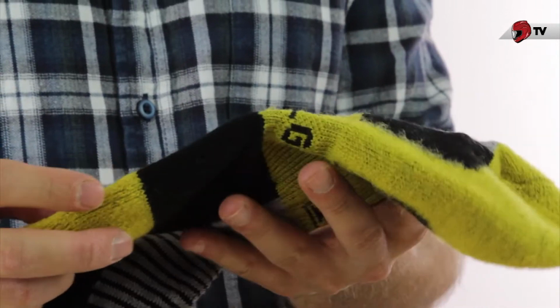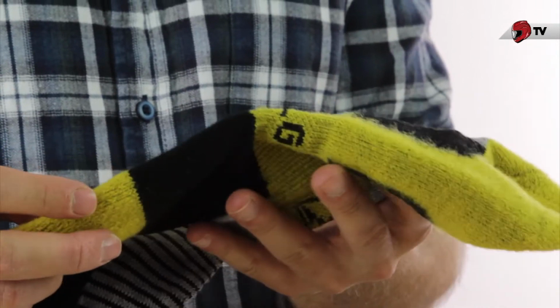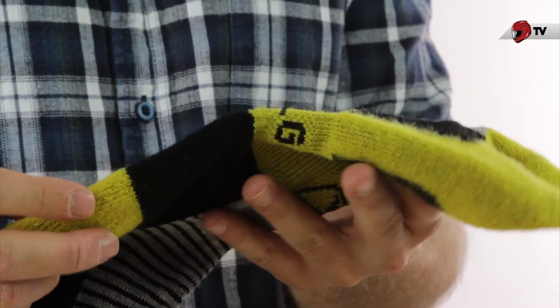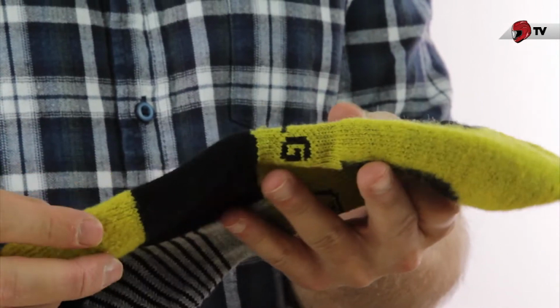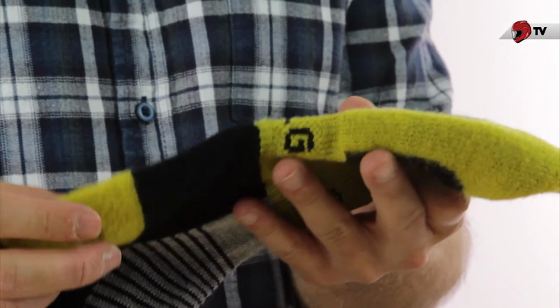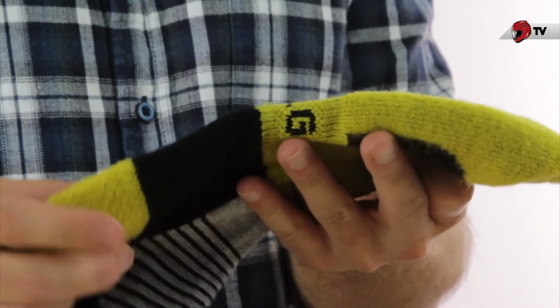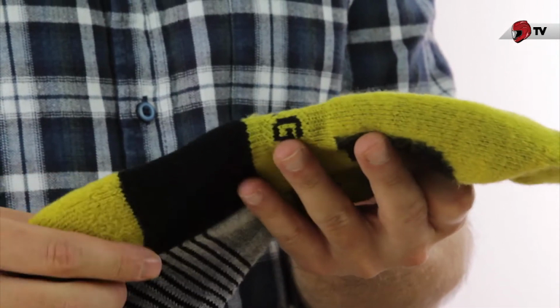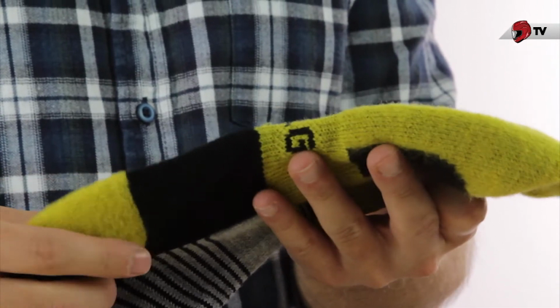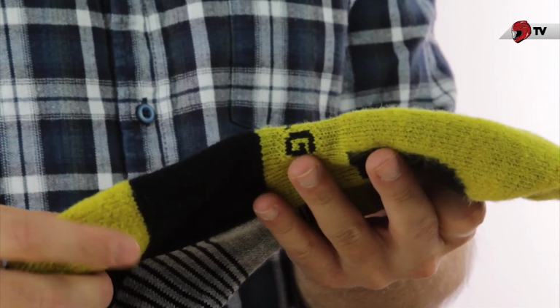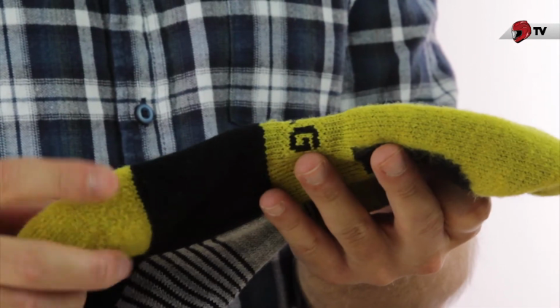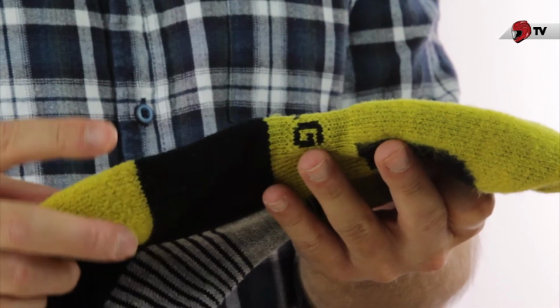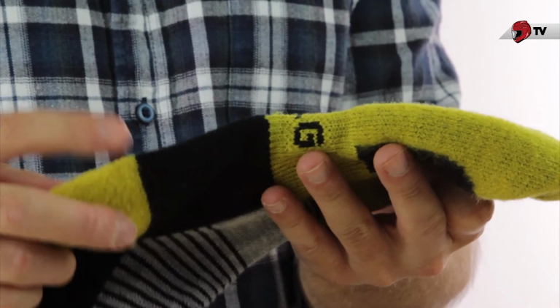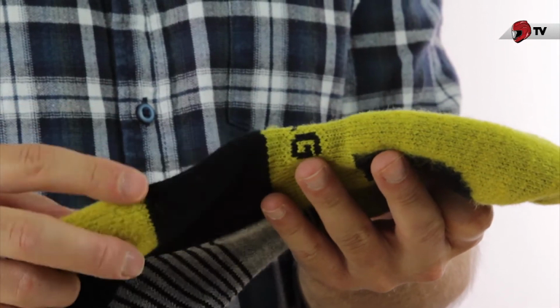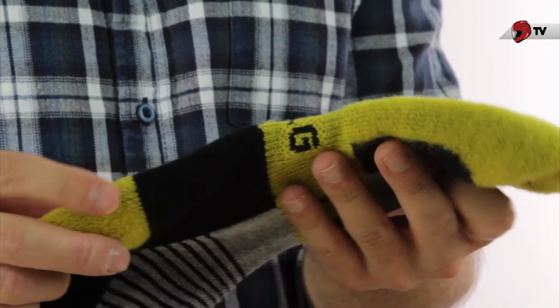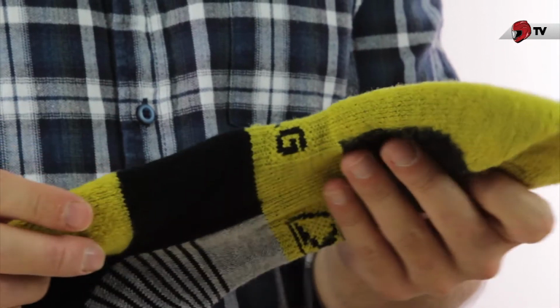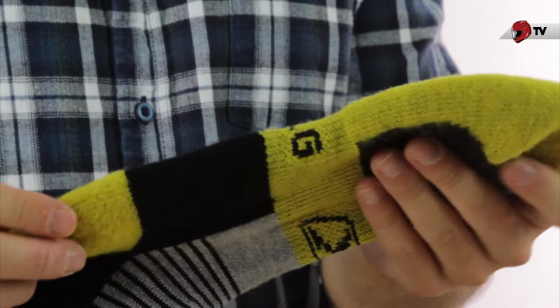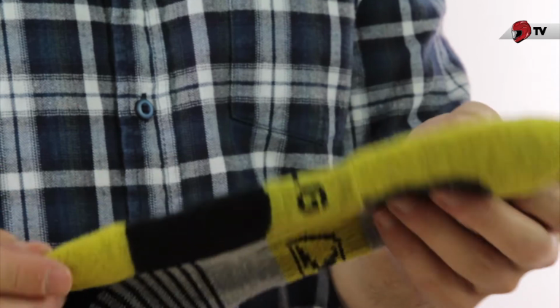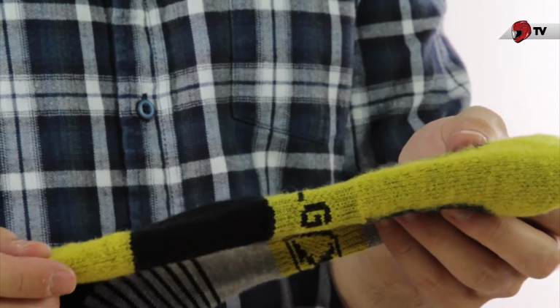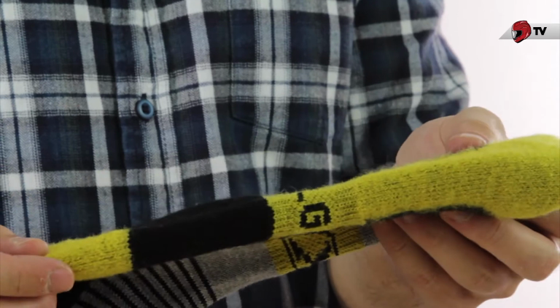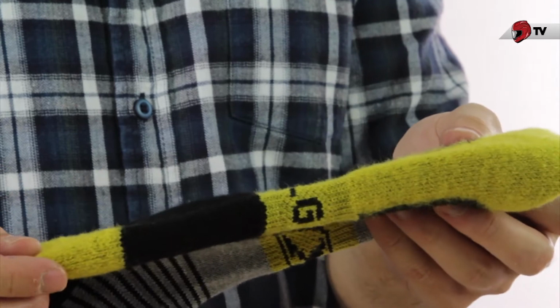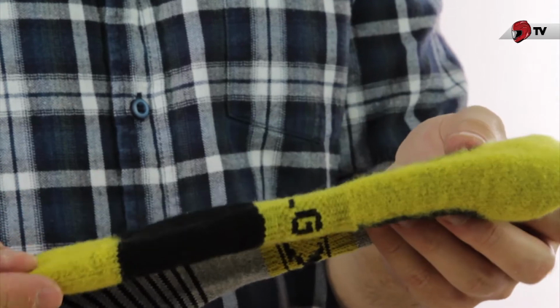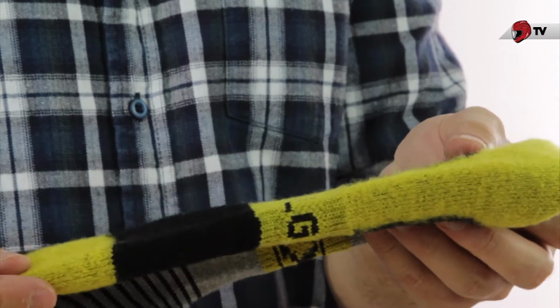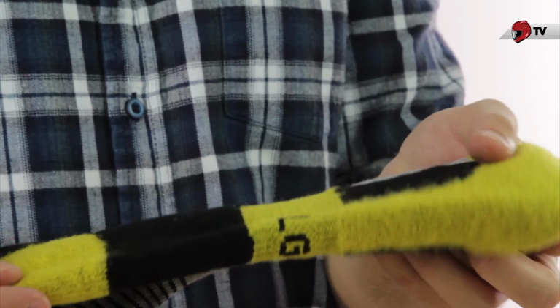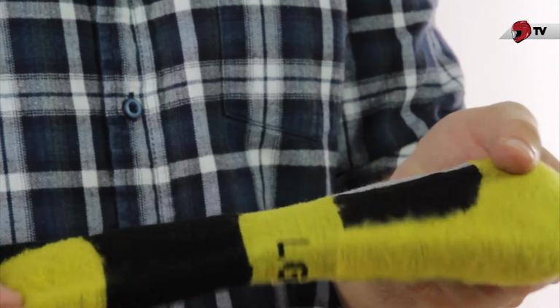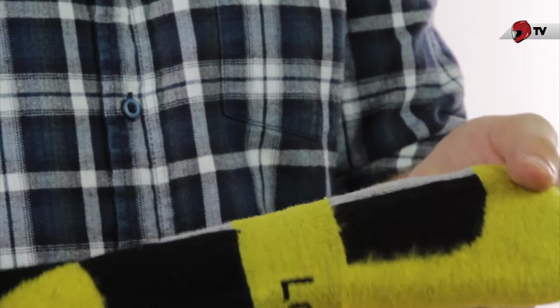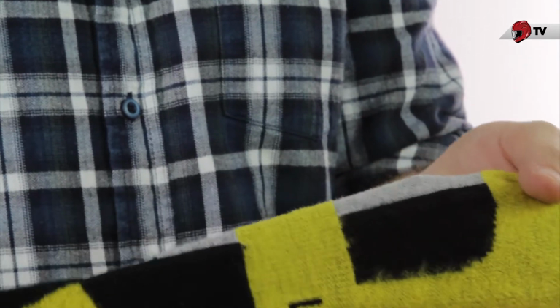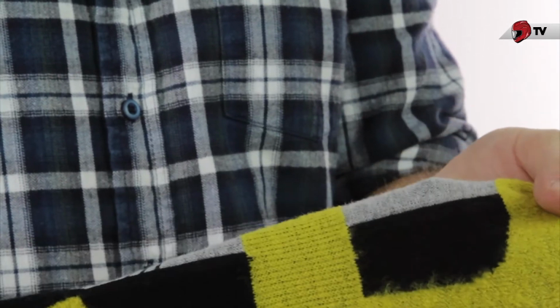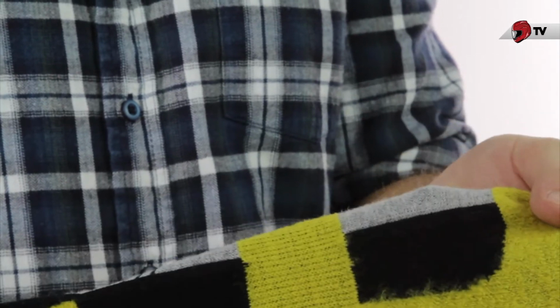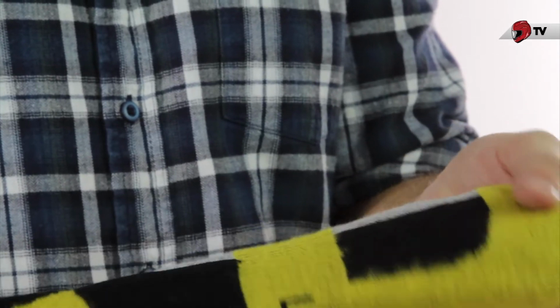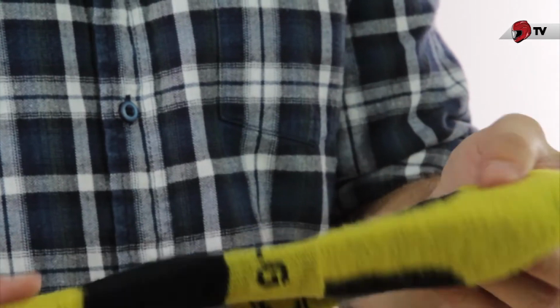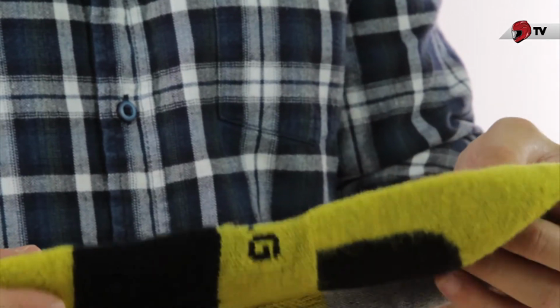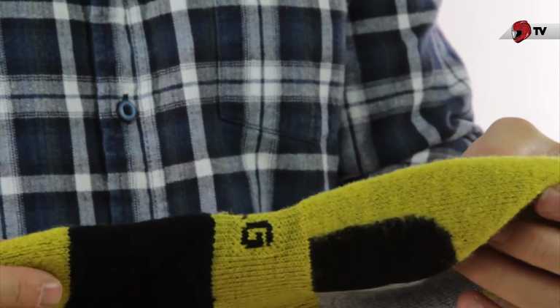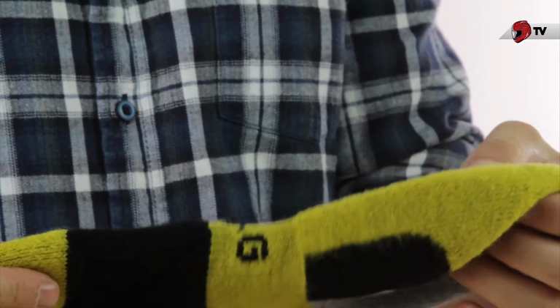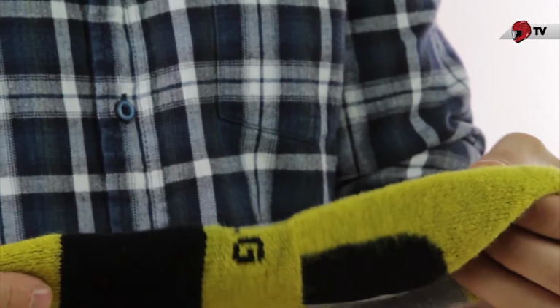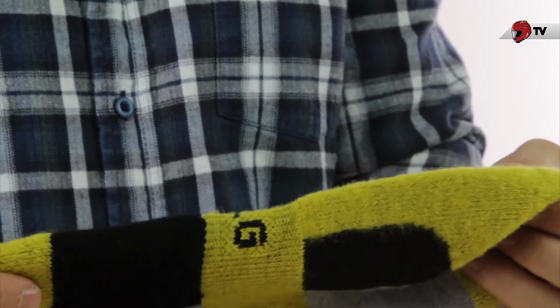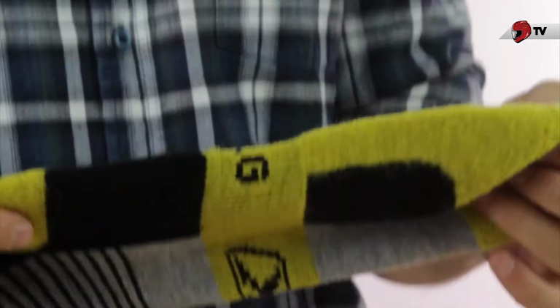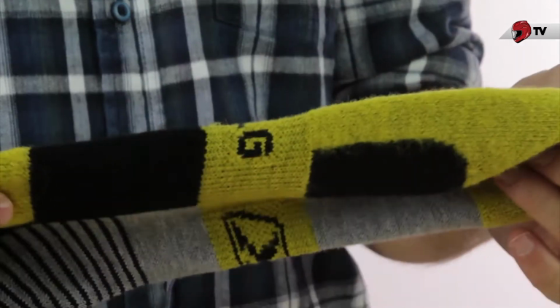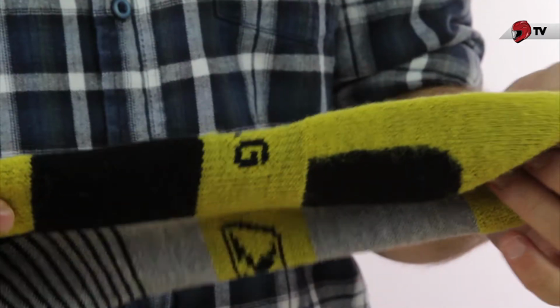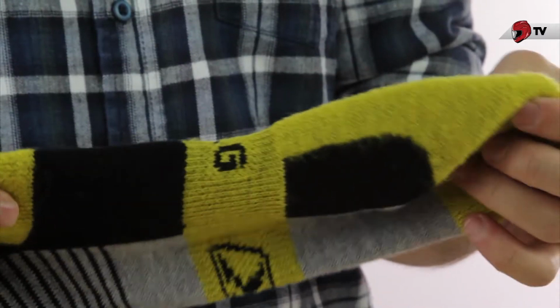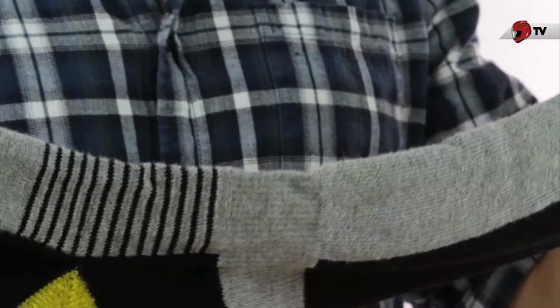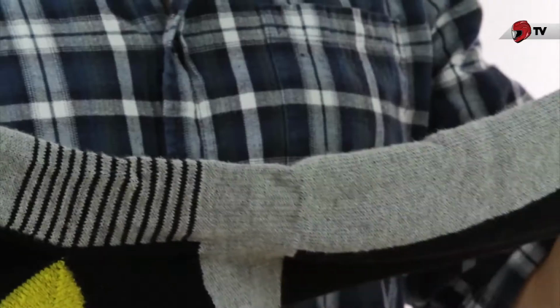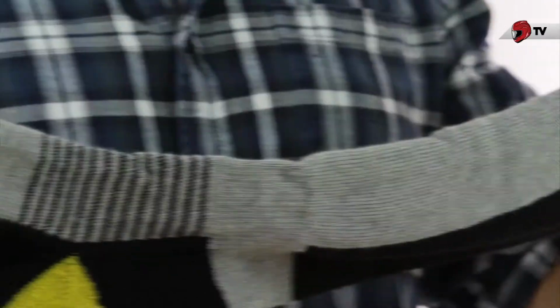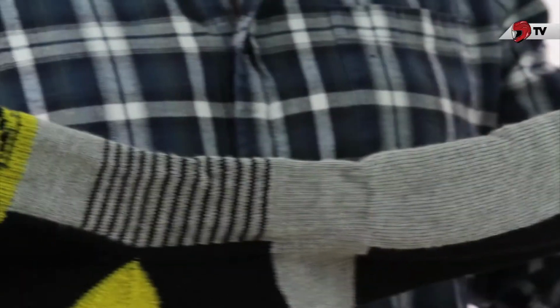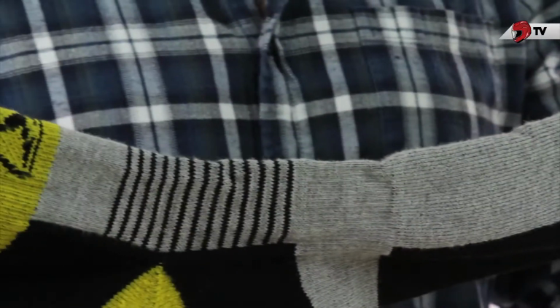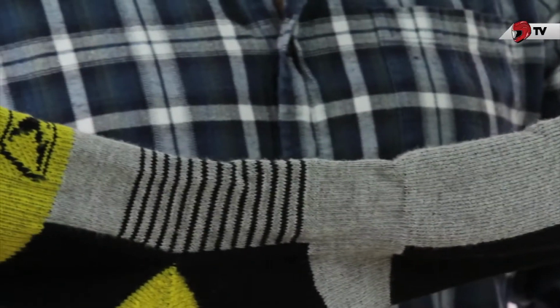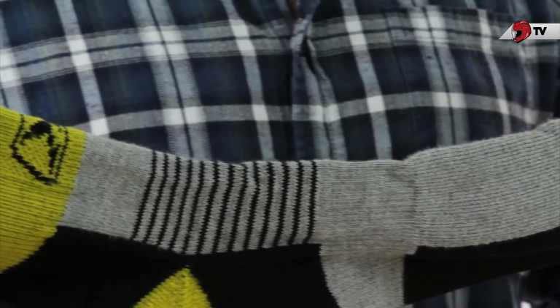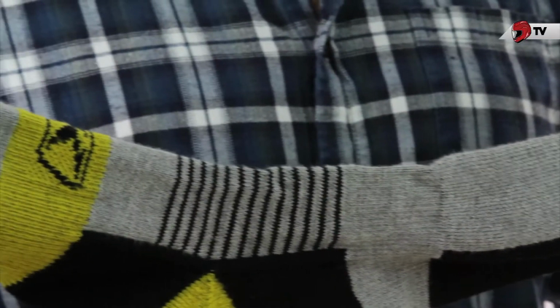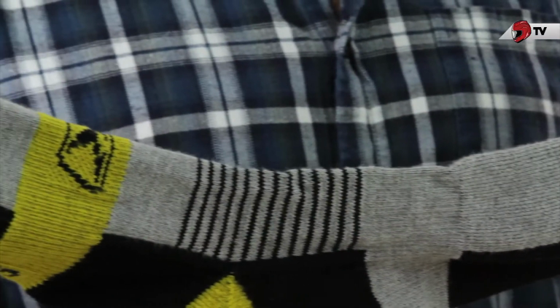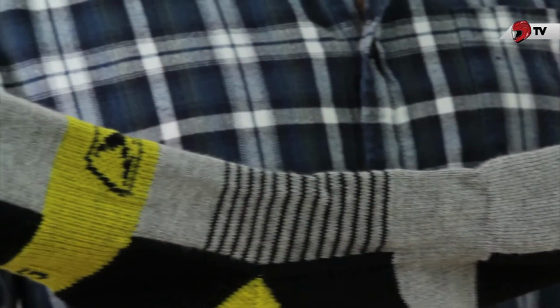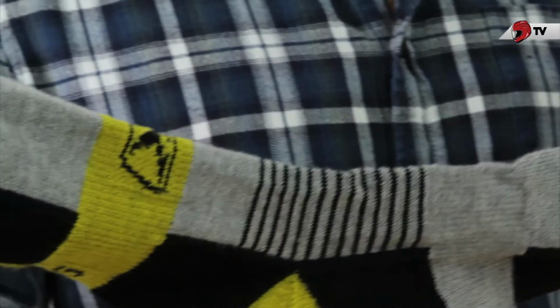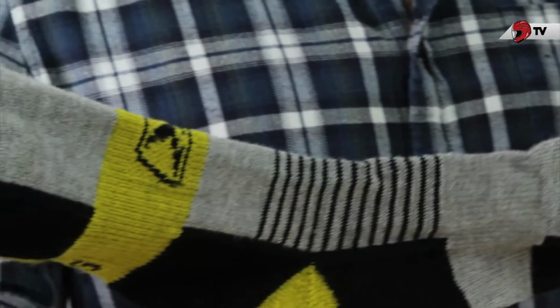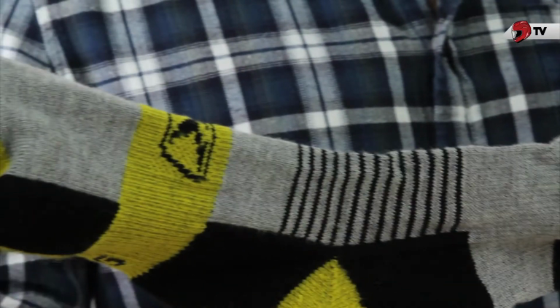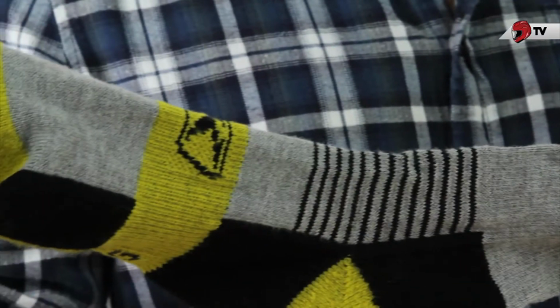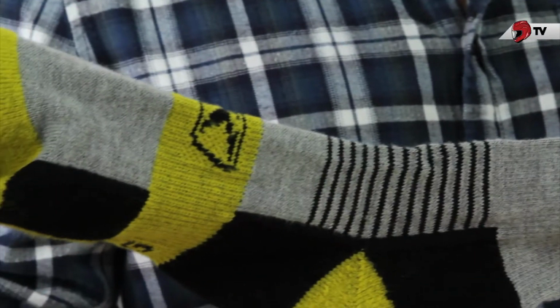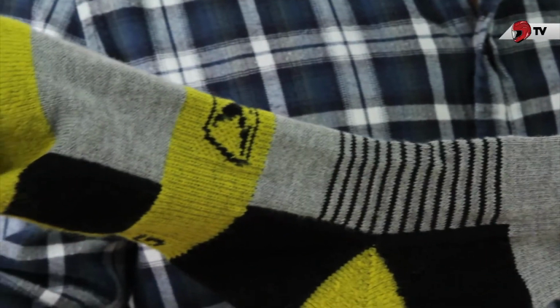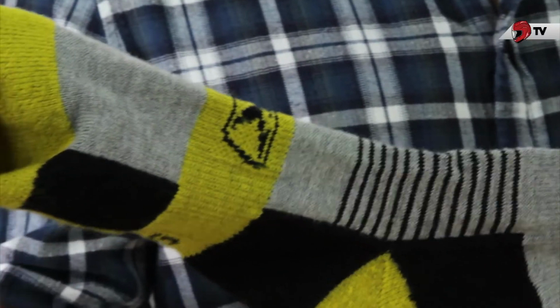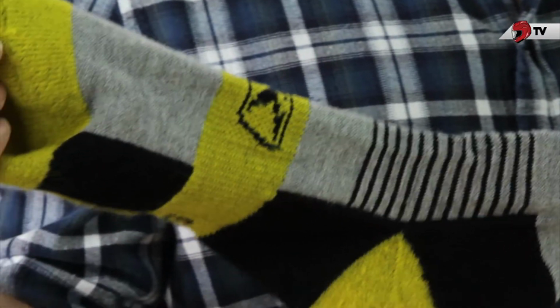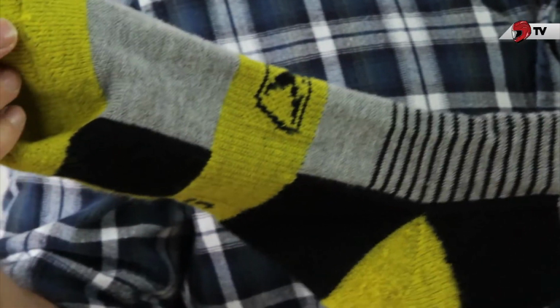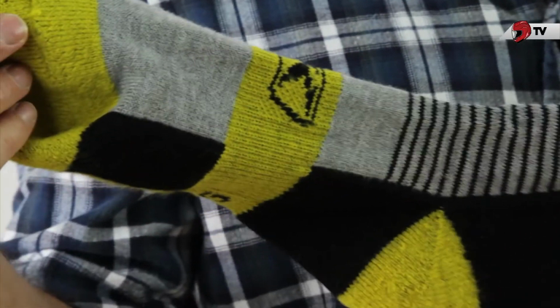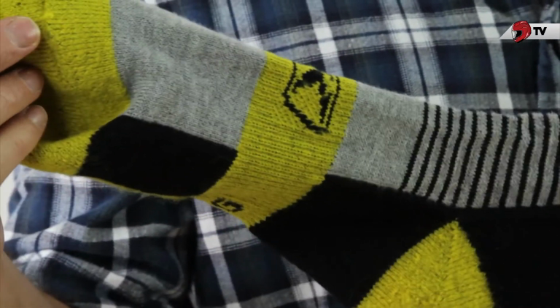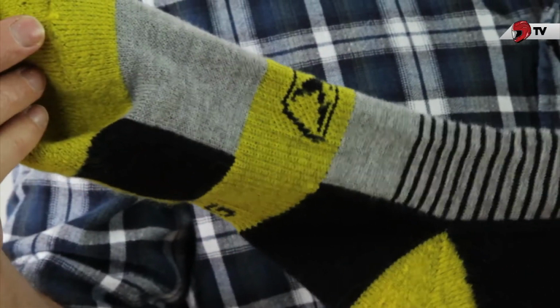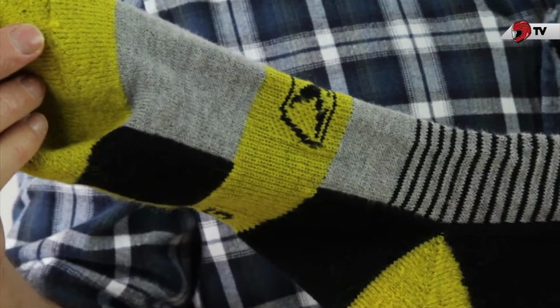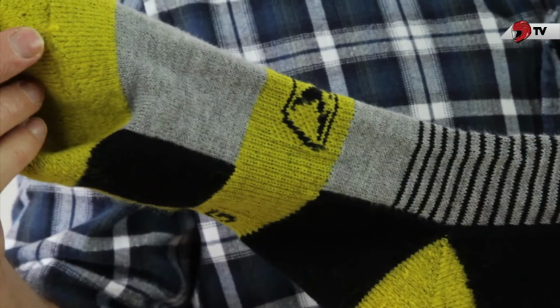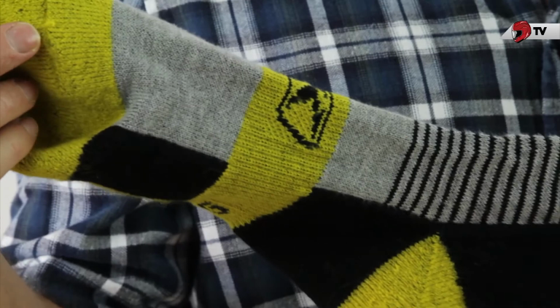If you're looking for something for very cold weather, then you can look at something like the Climb Mammoth, but in most cases this will be the sock you're looking for.